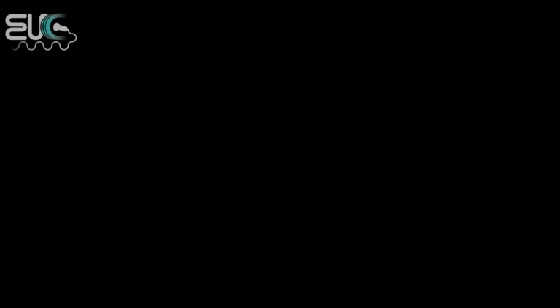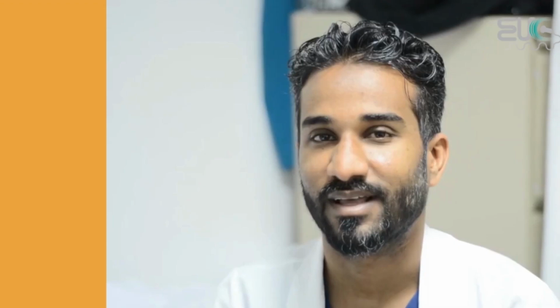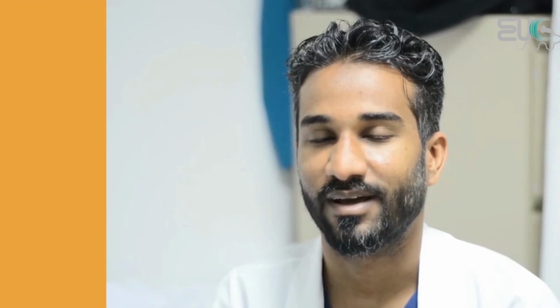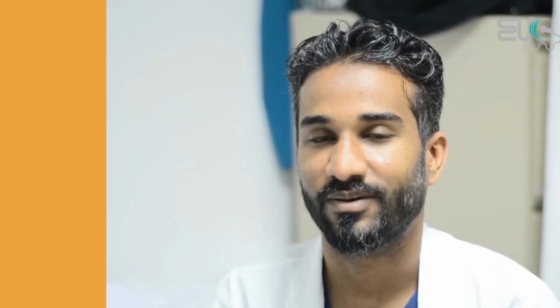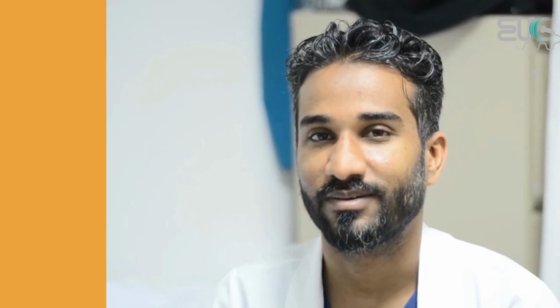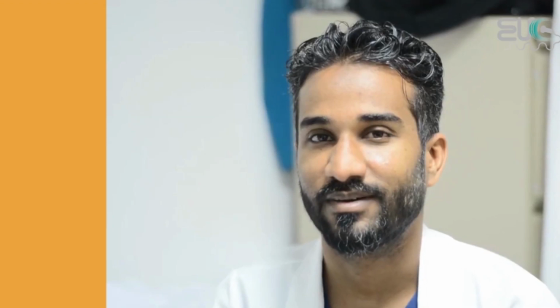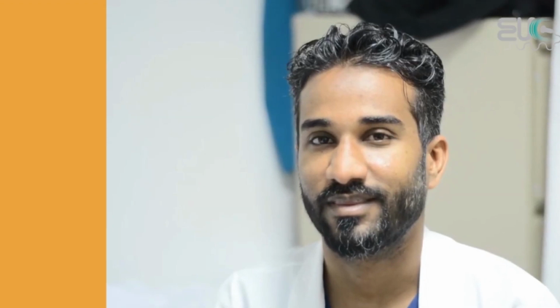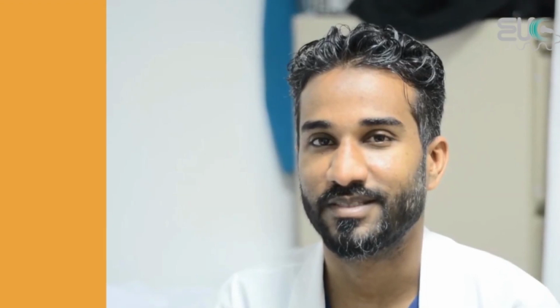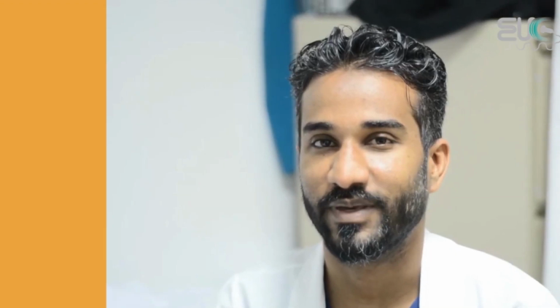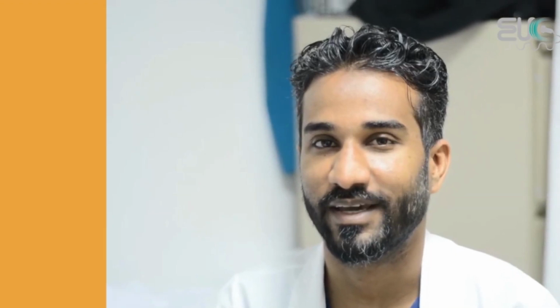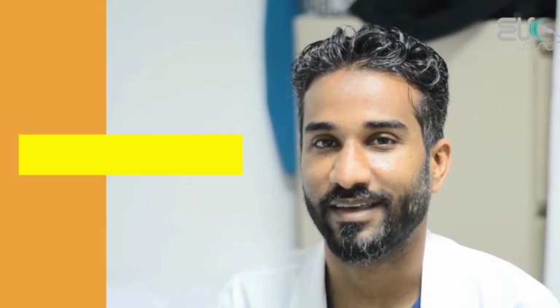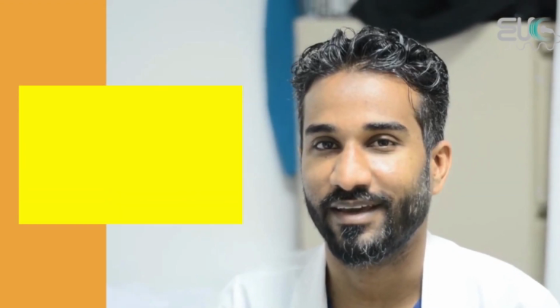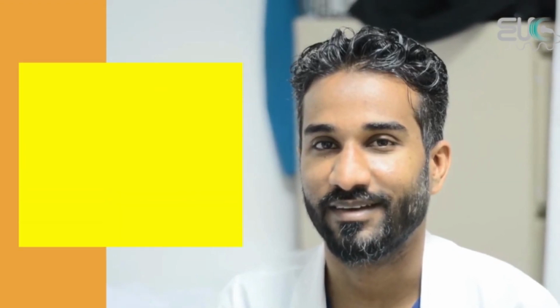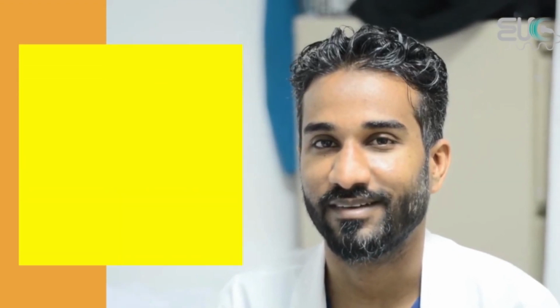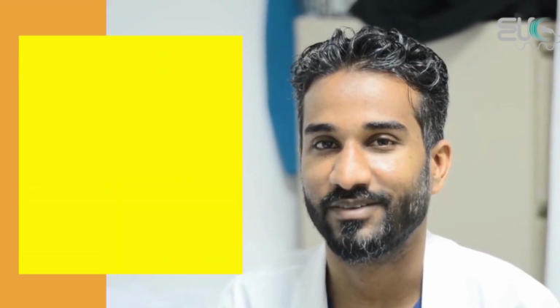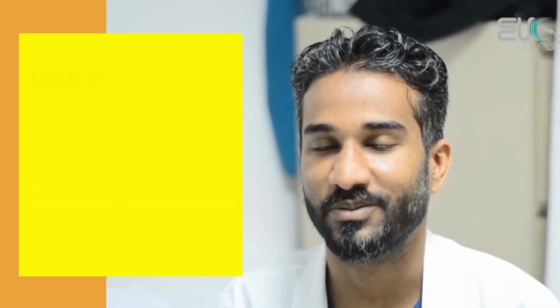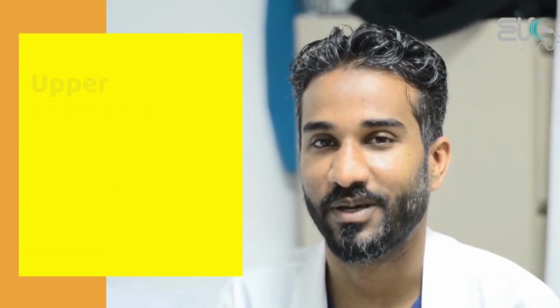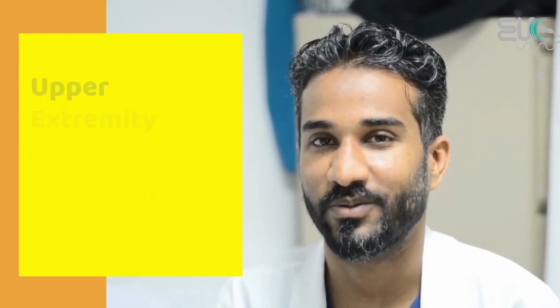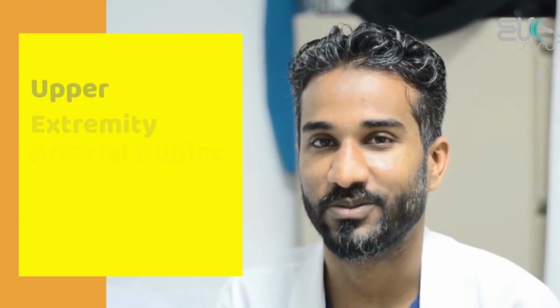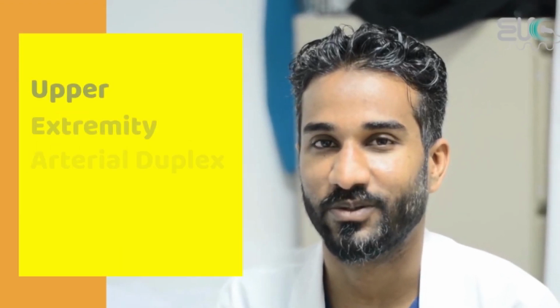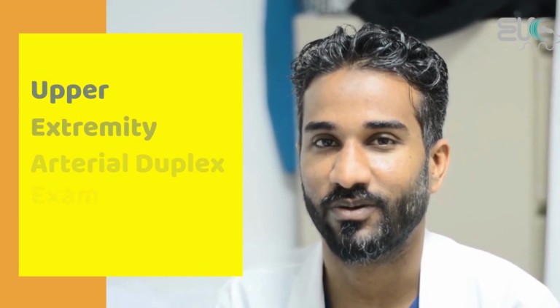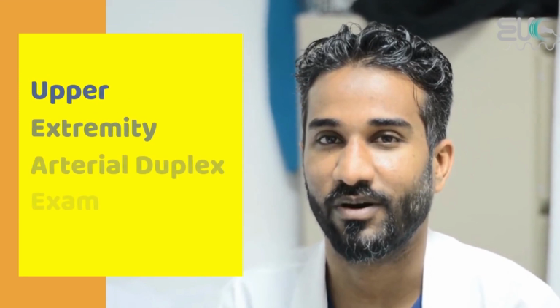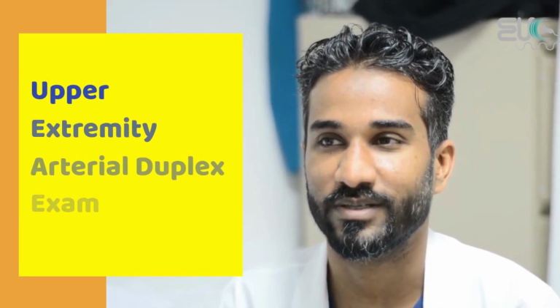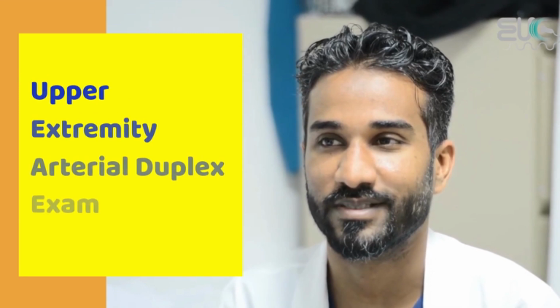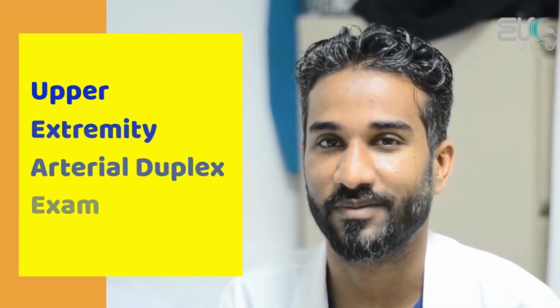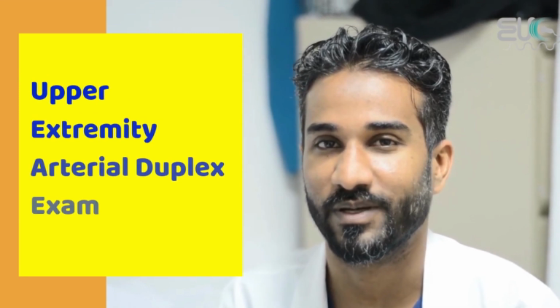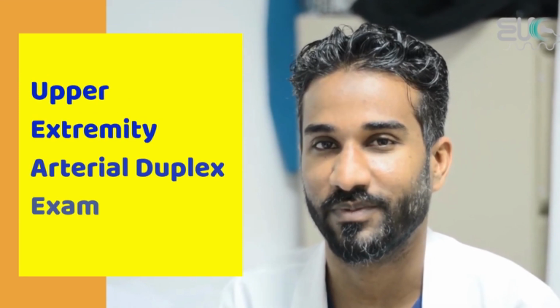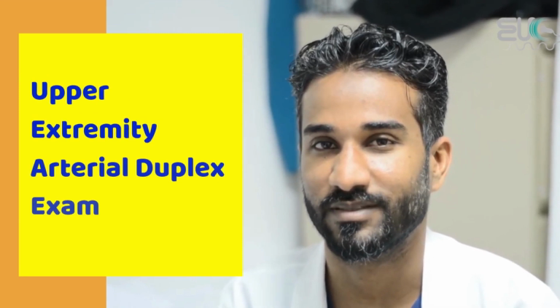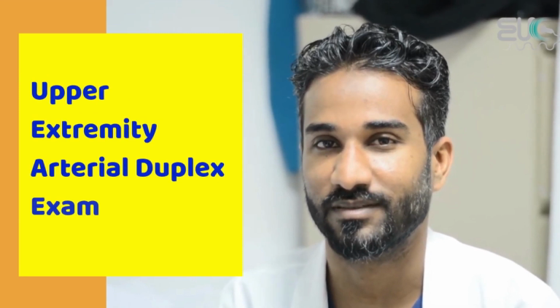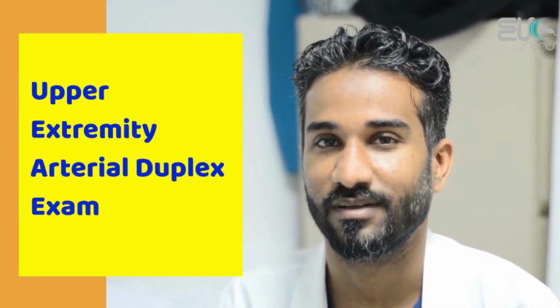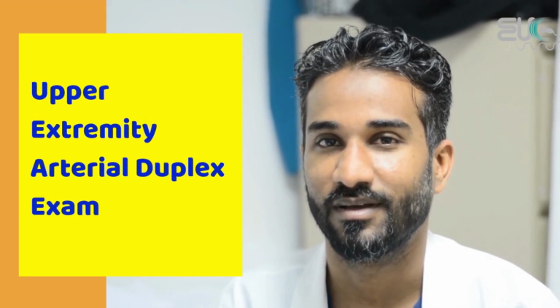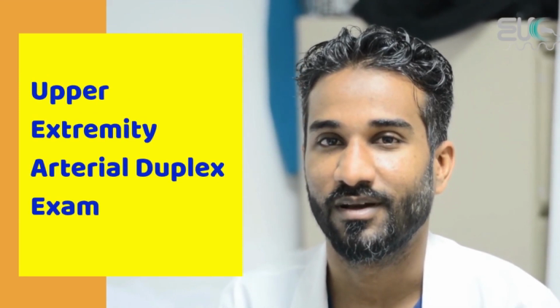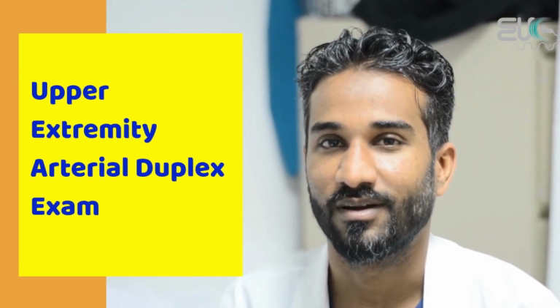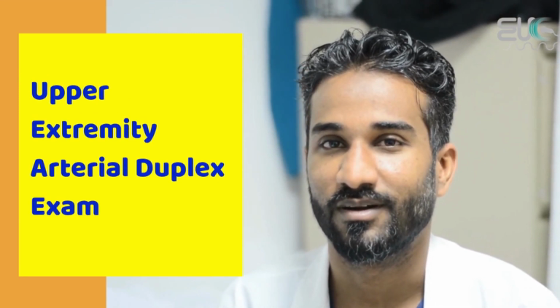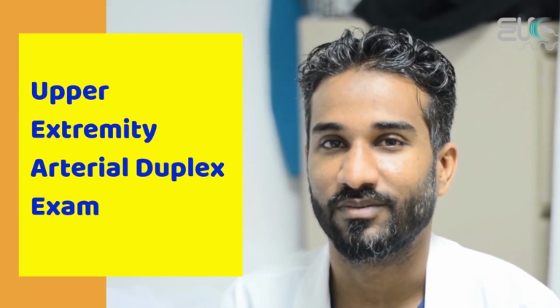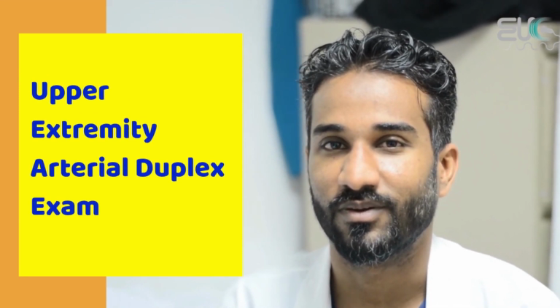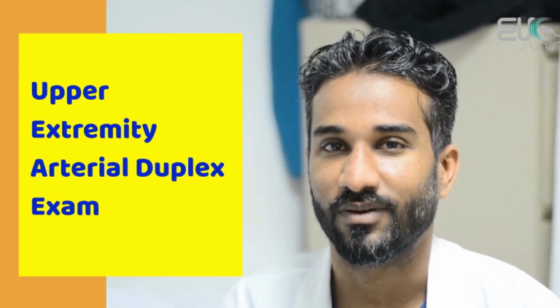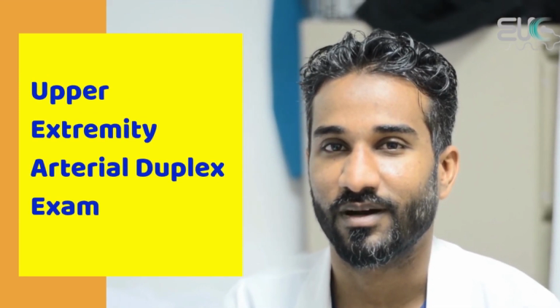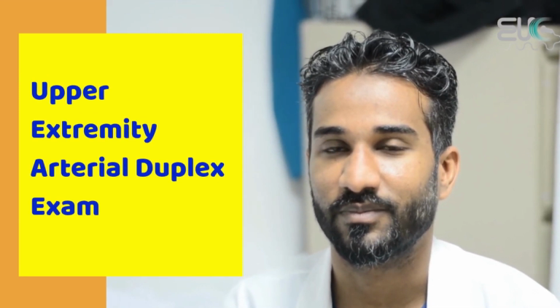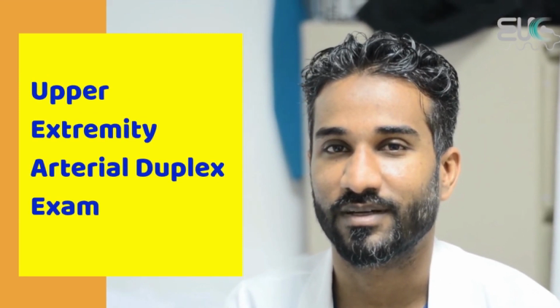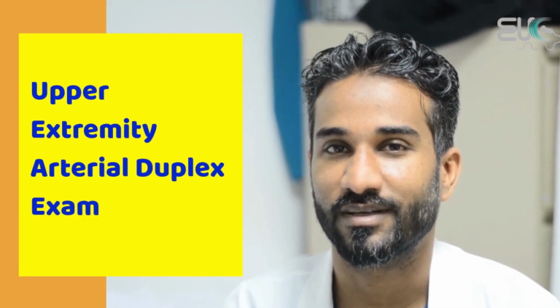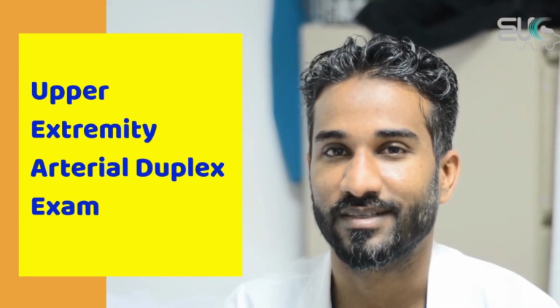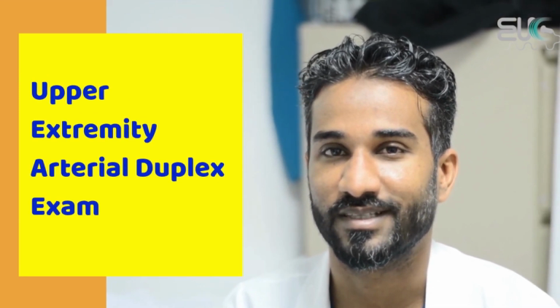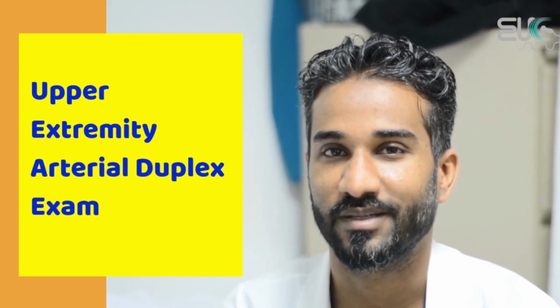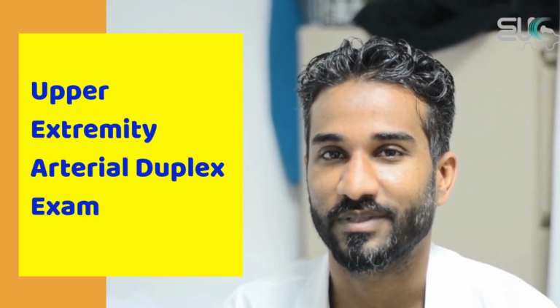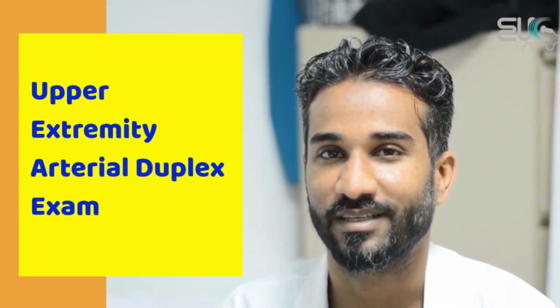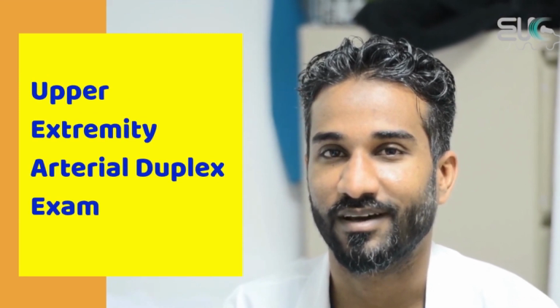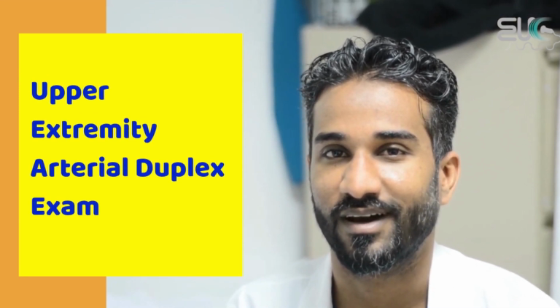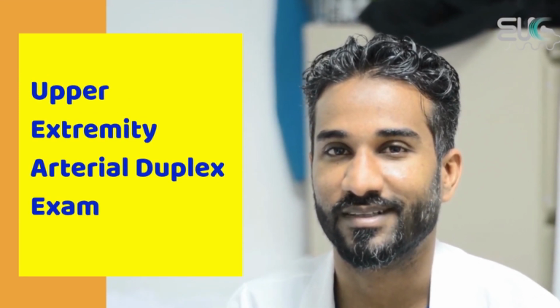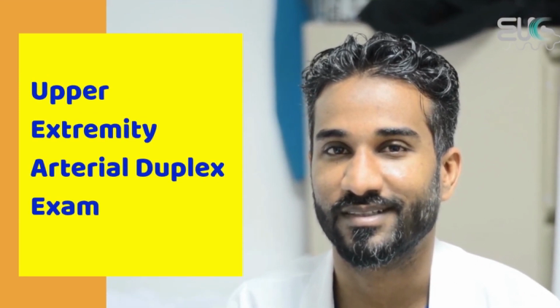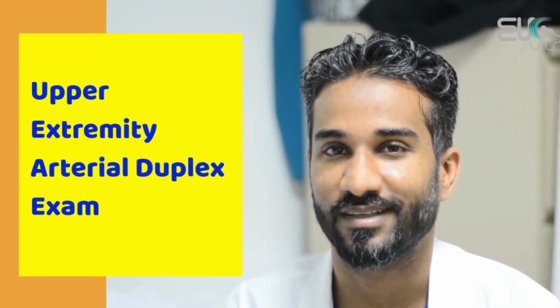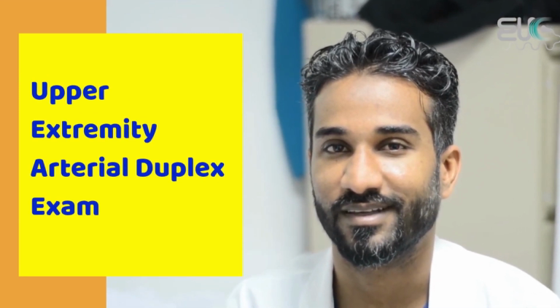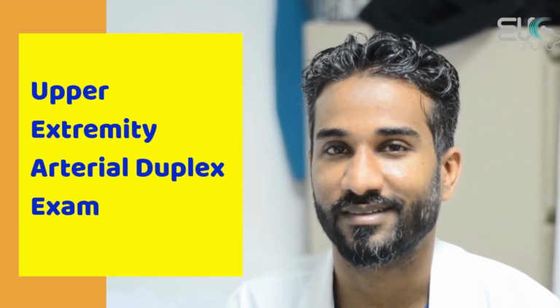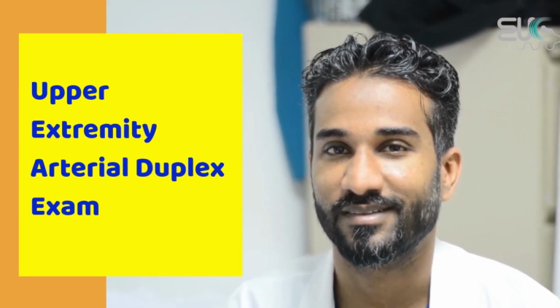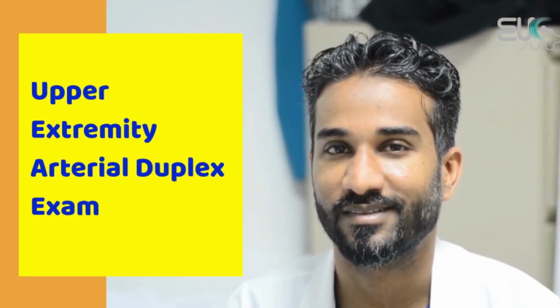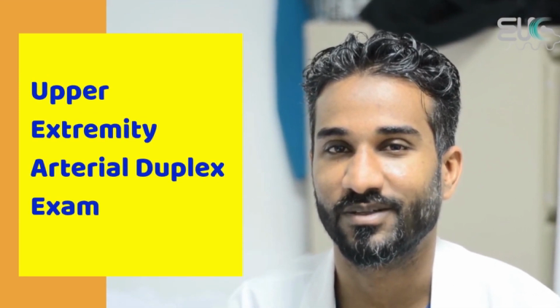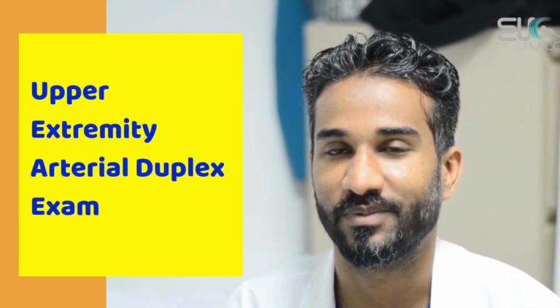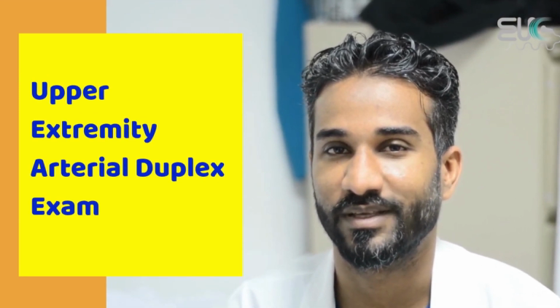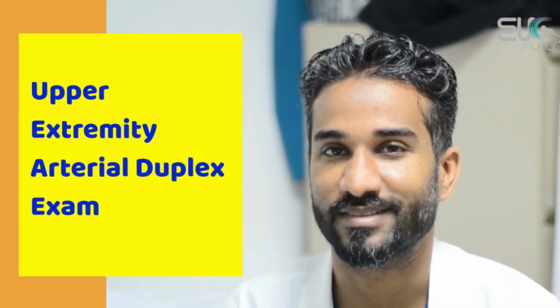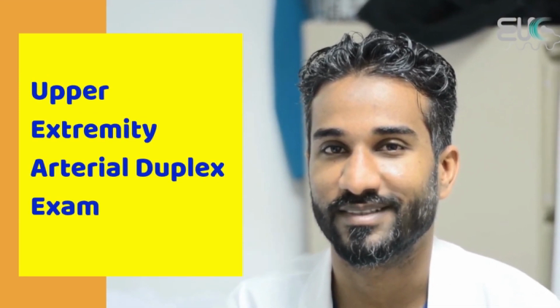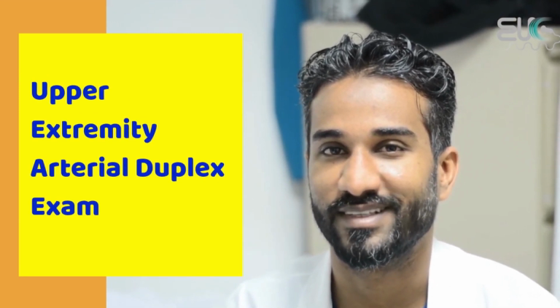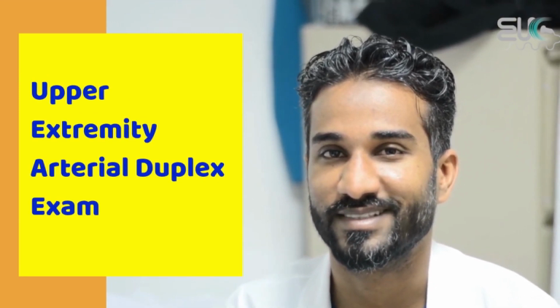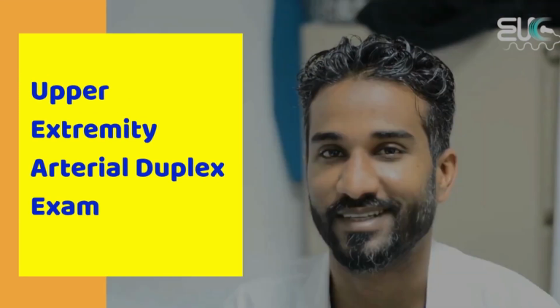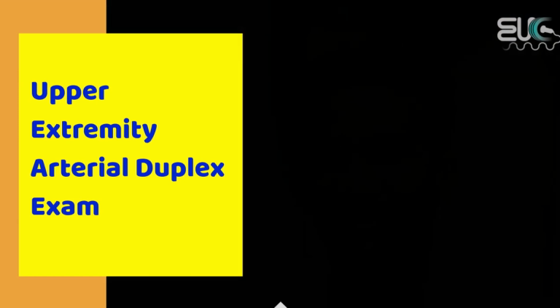Hello, this is me again. Today I will show you how I scan my vision for the Upper Extremity Arterial Duplex study.